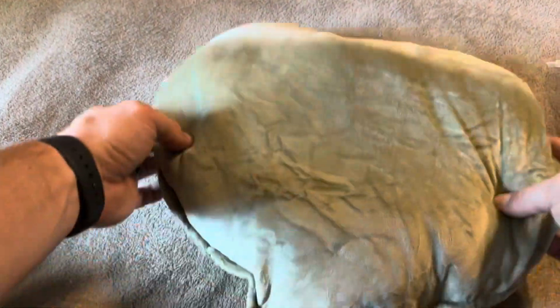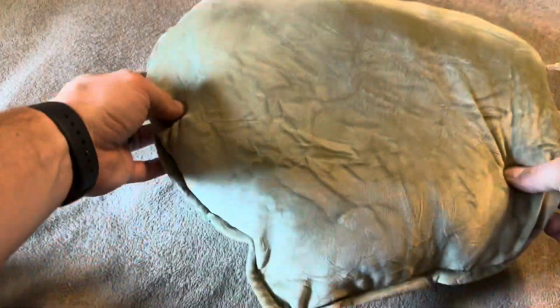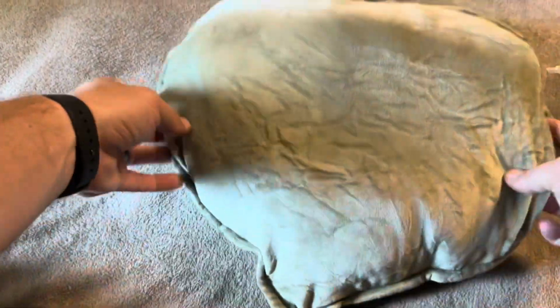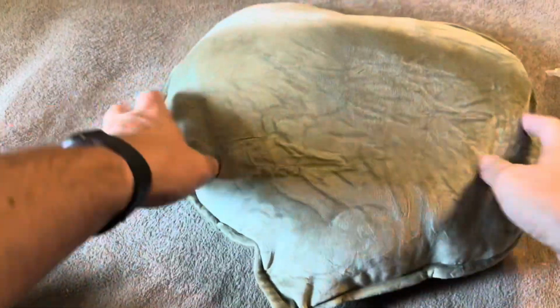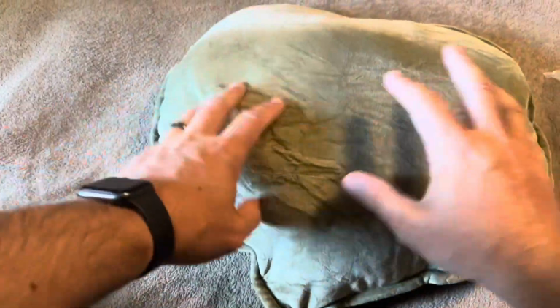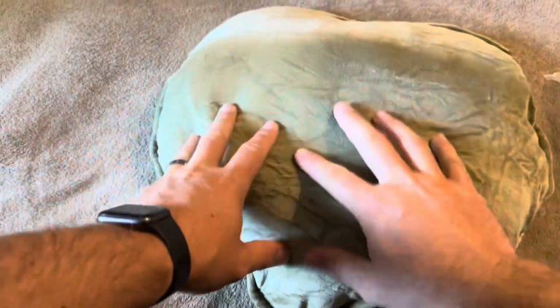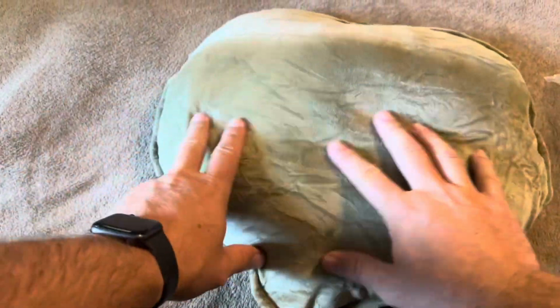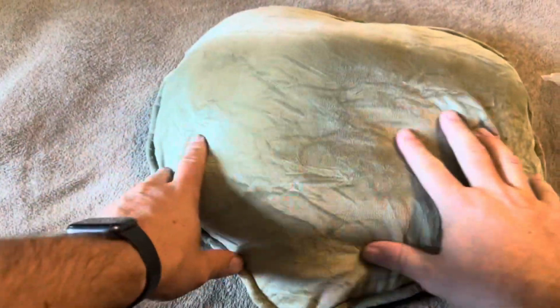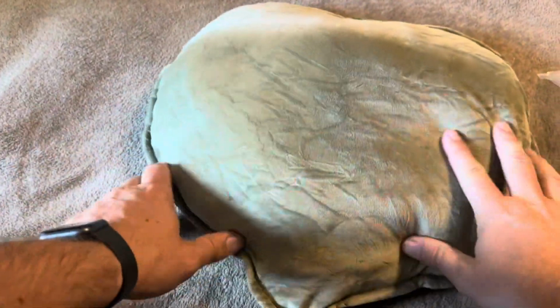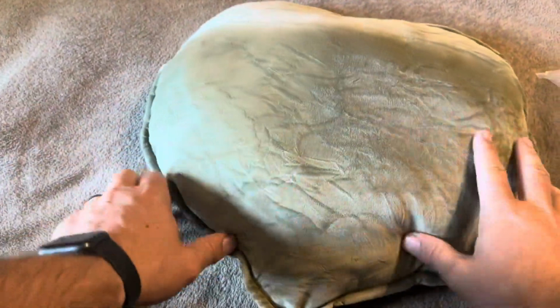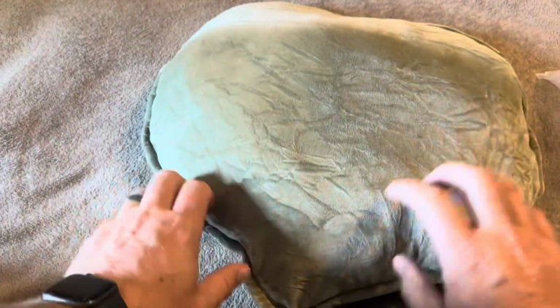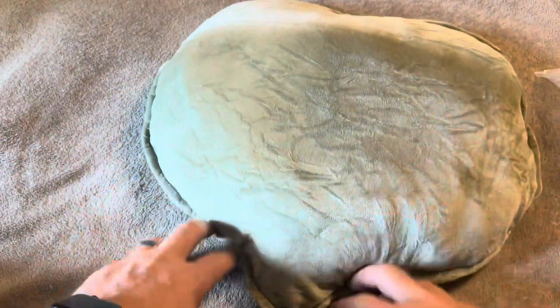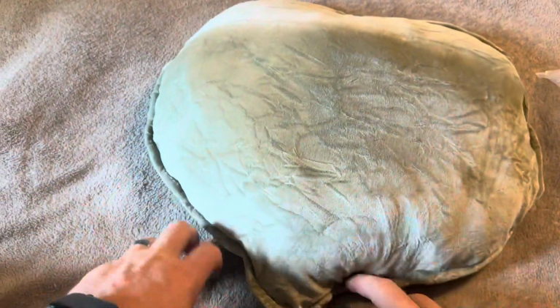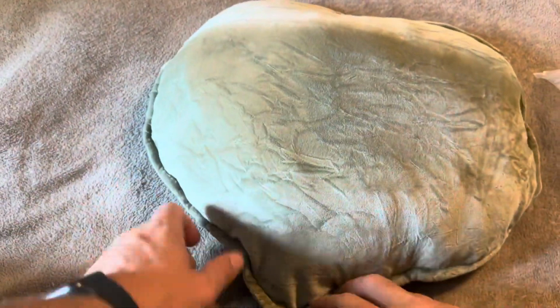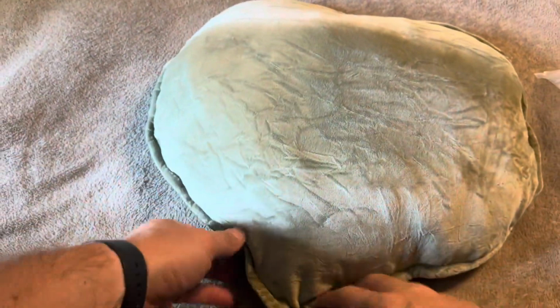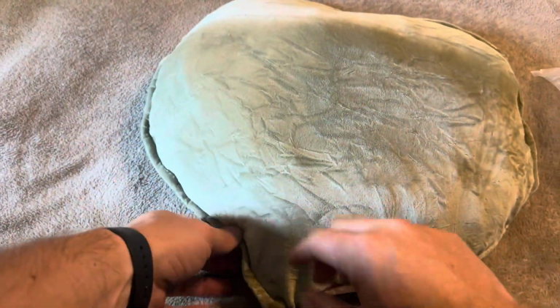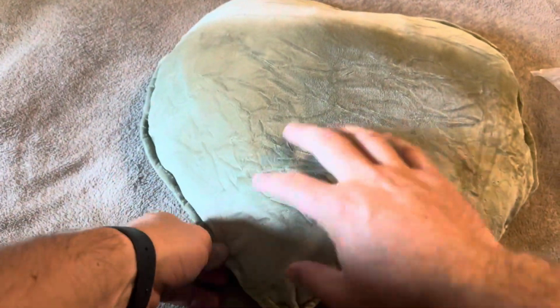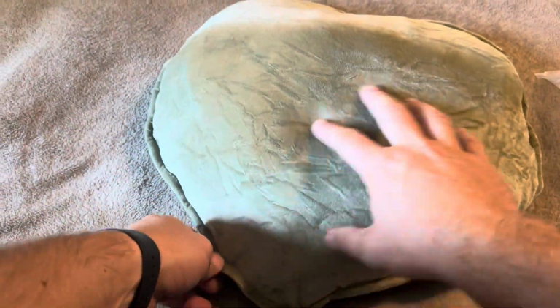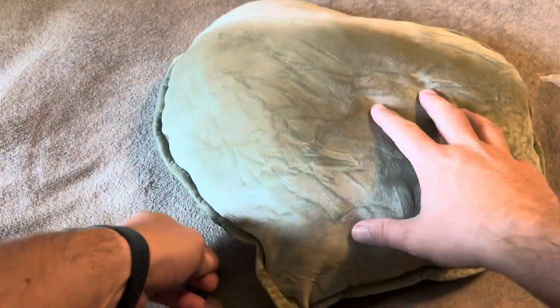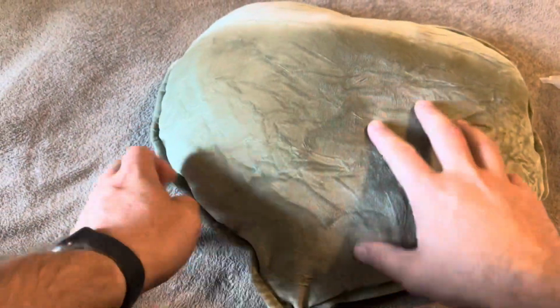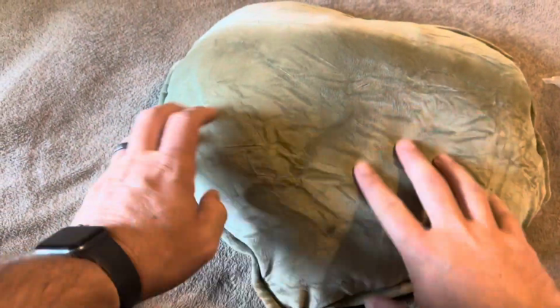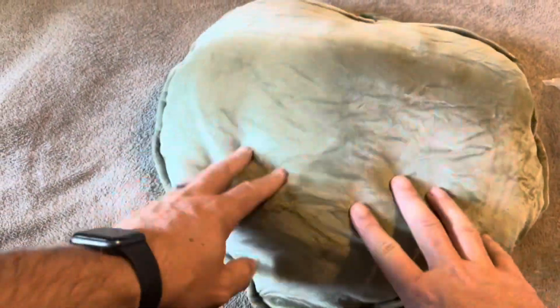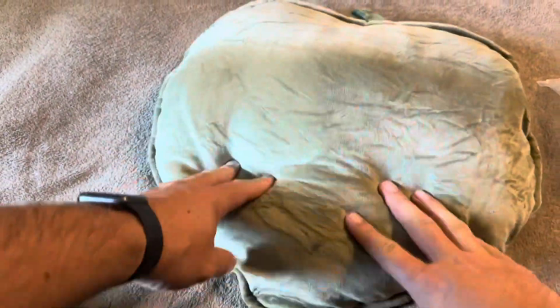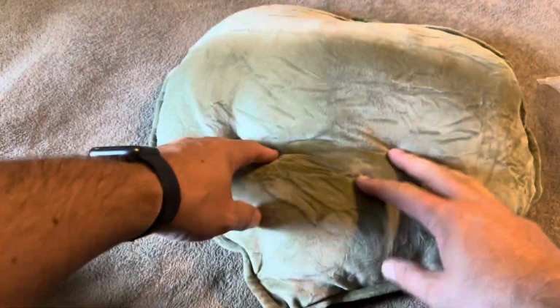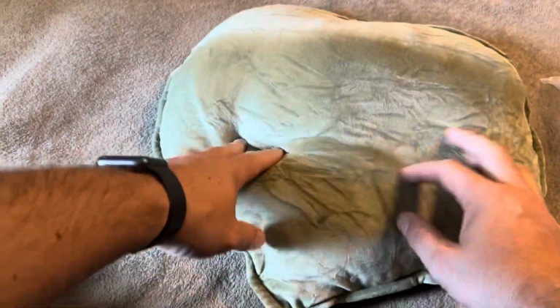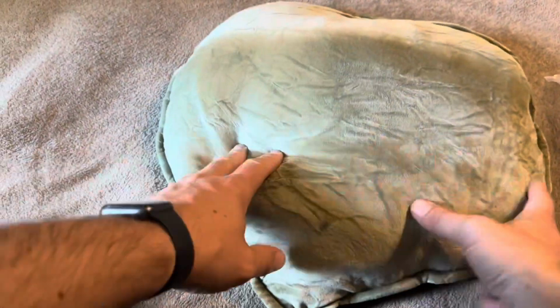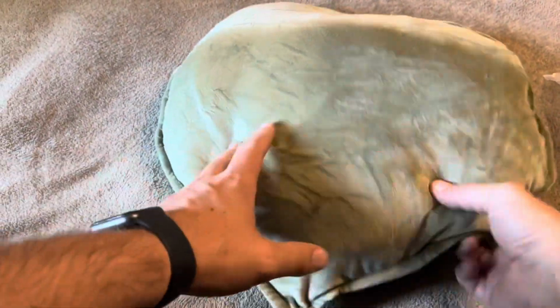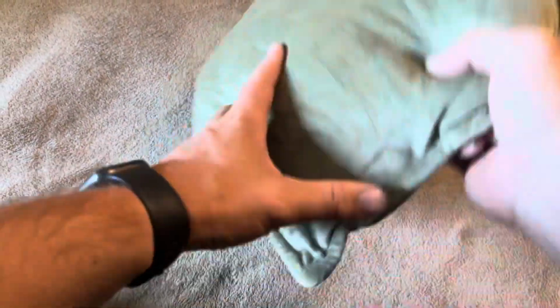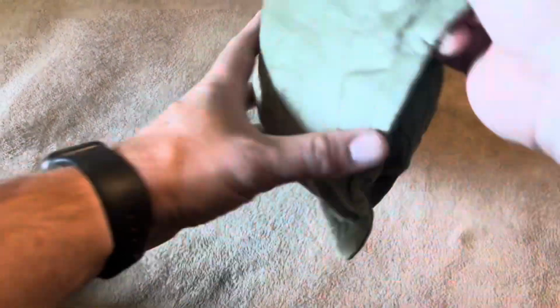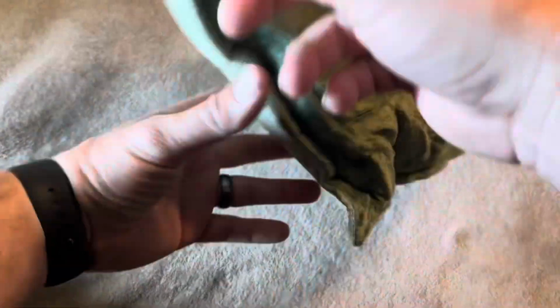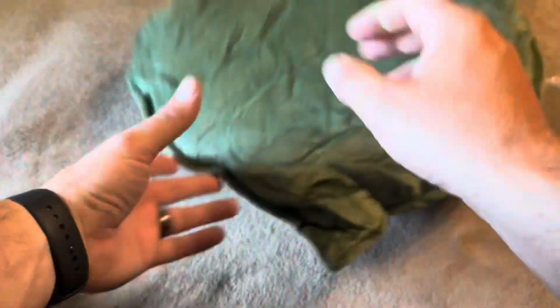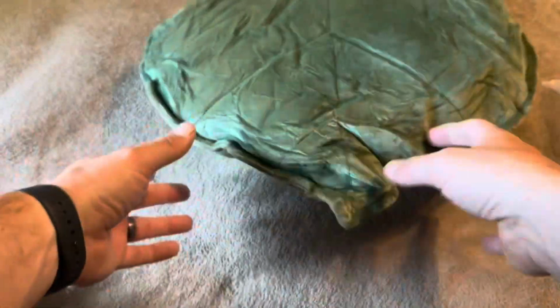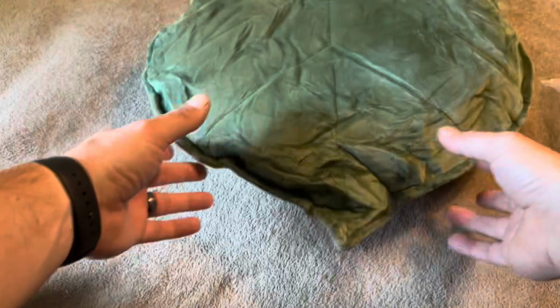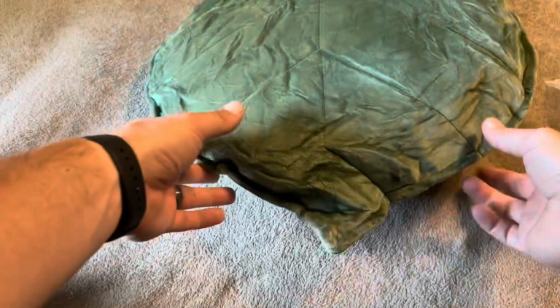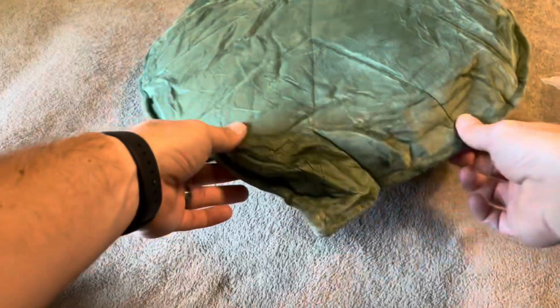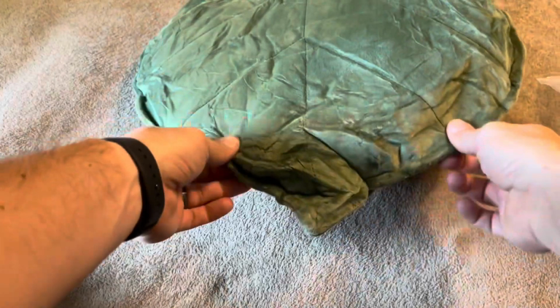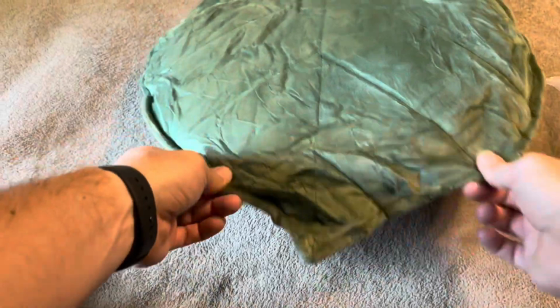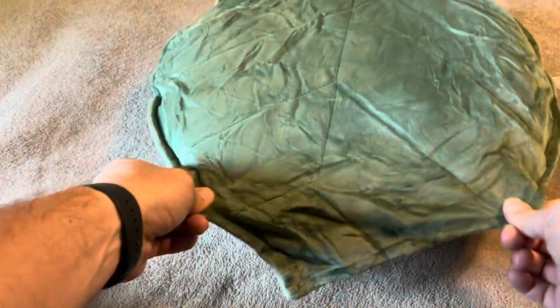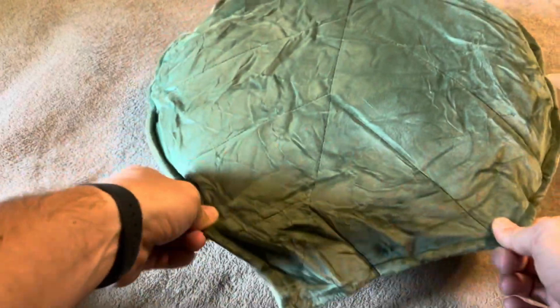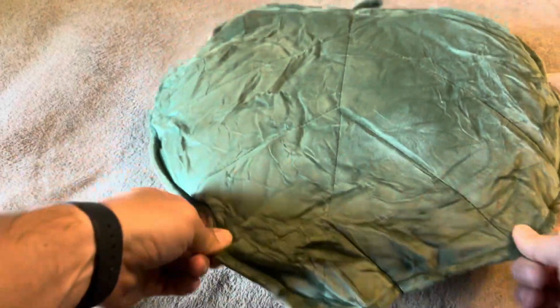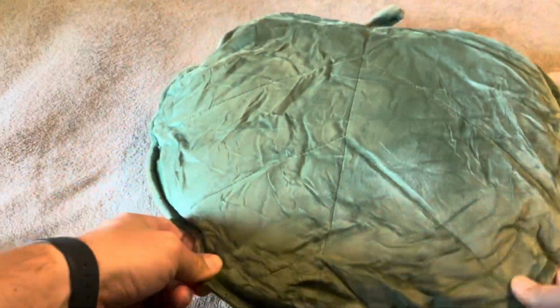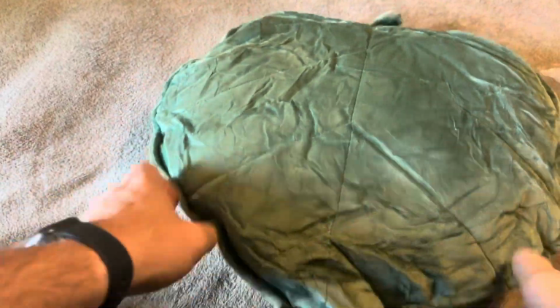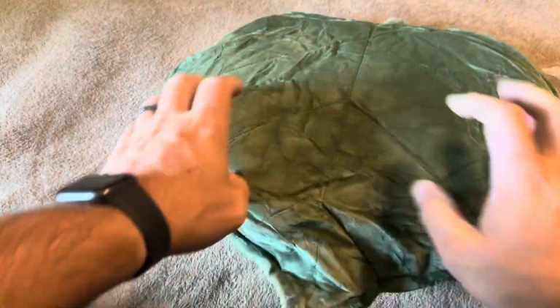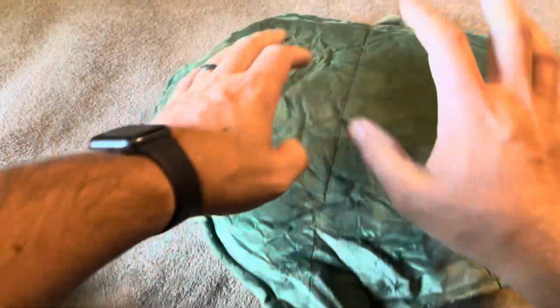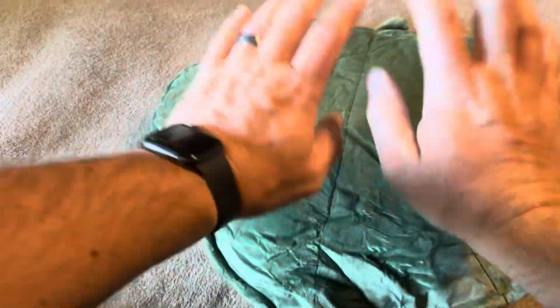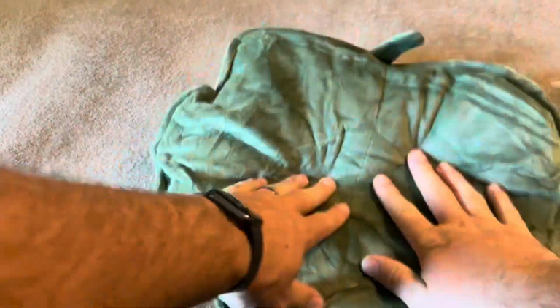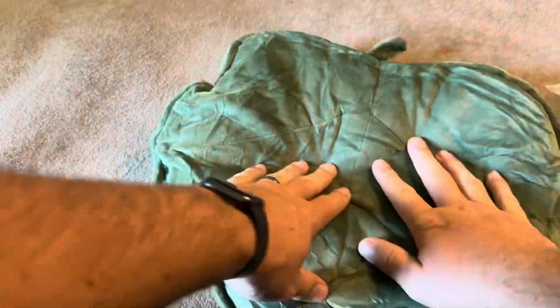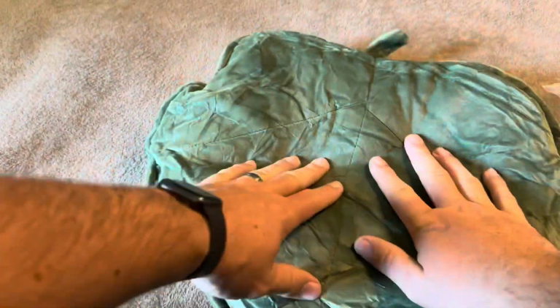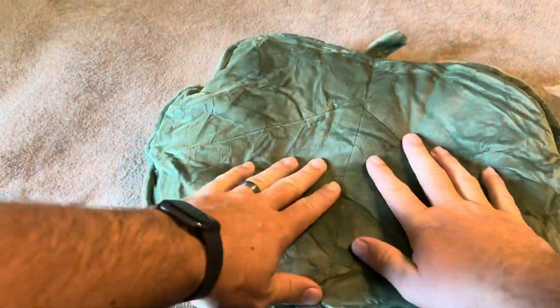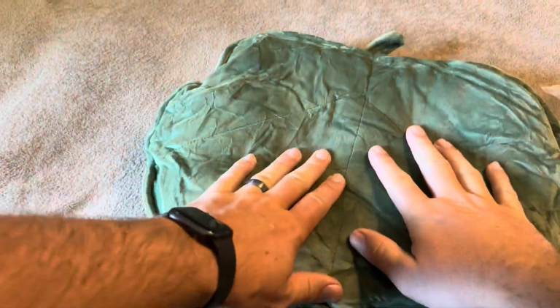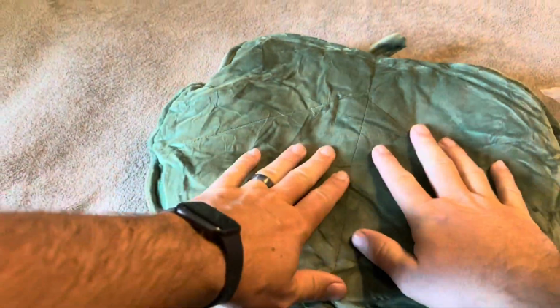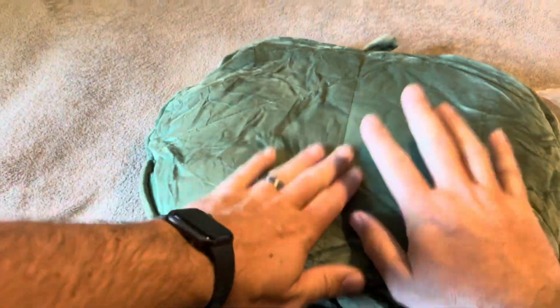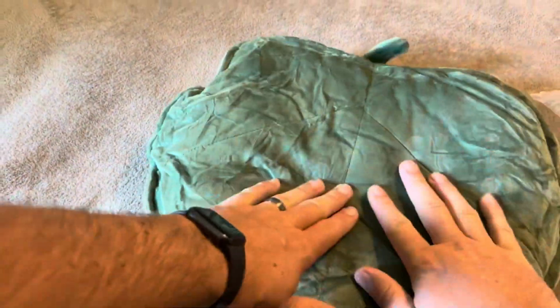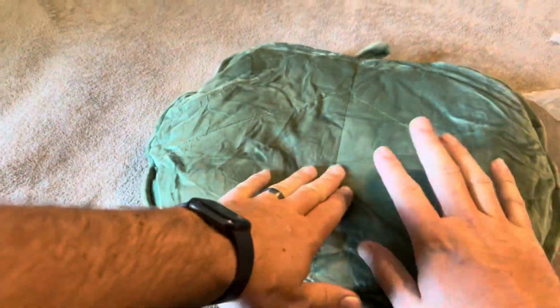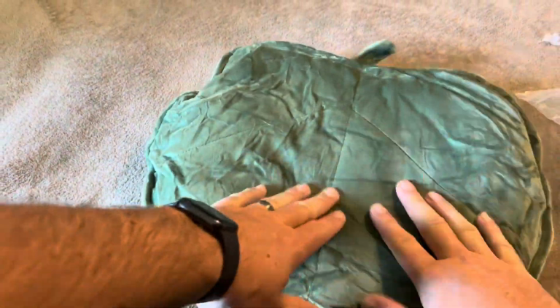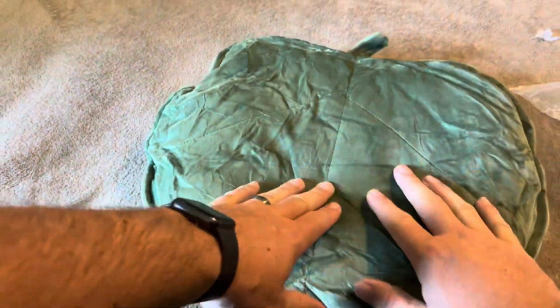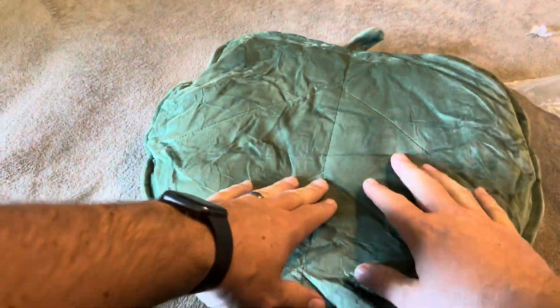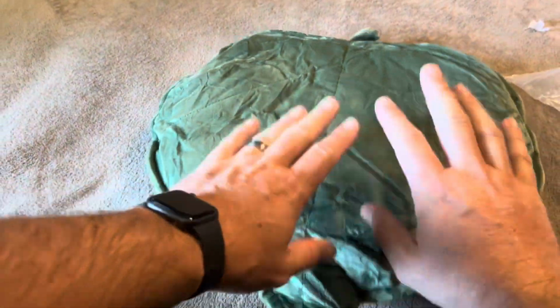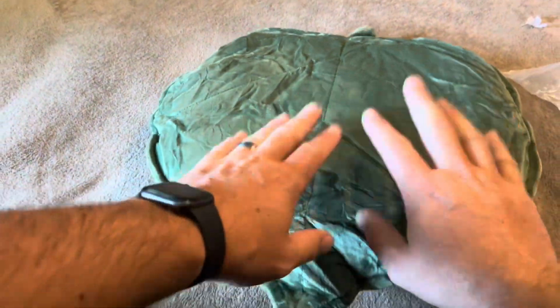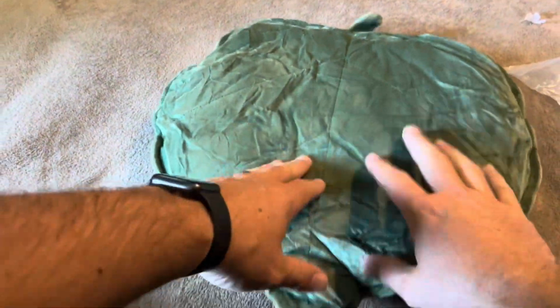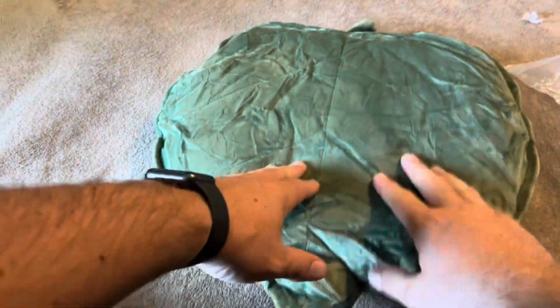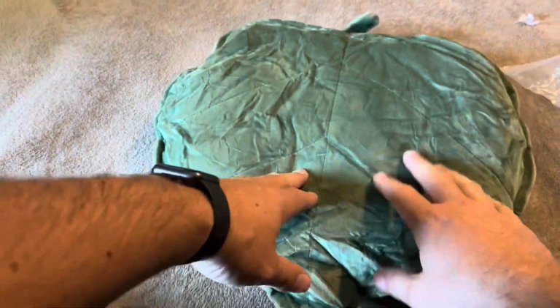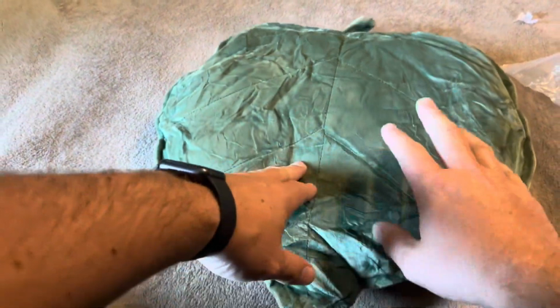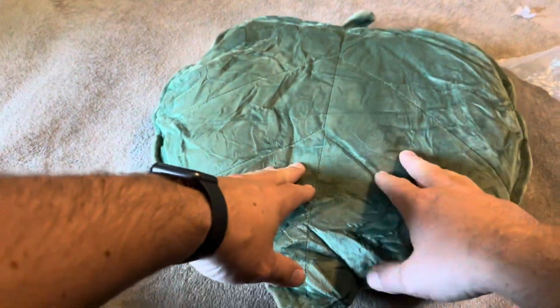But overall, definitely a nice looking pillow. I like the color variations to it, and of course the fact that it's going to be a pretty comfortable little throw pillow.